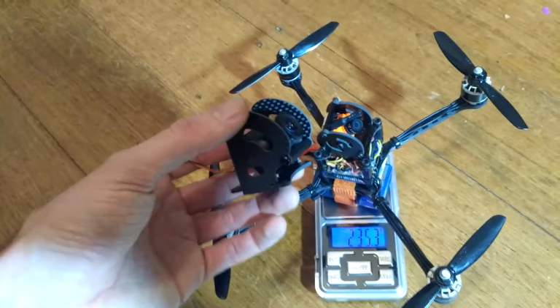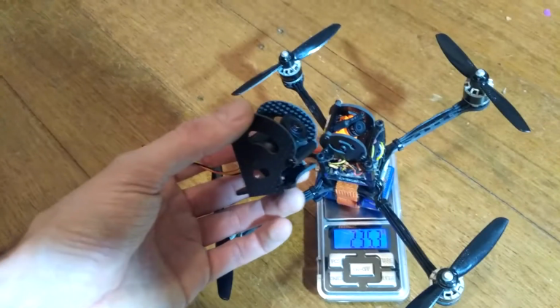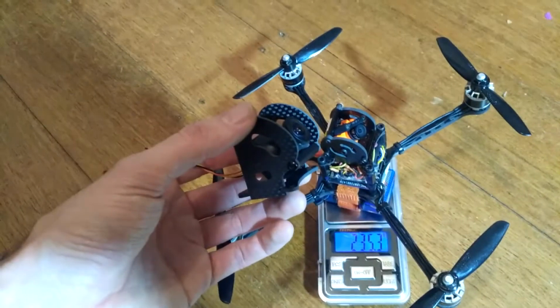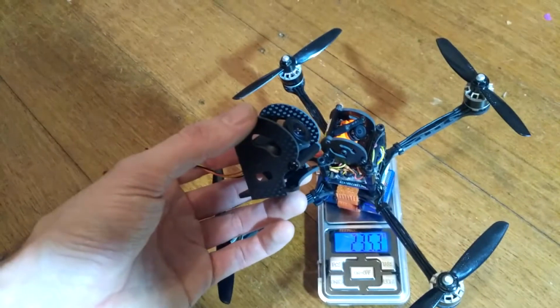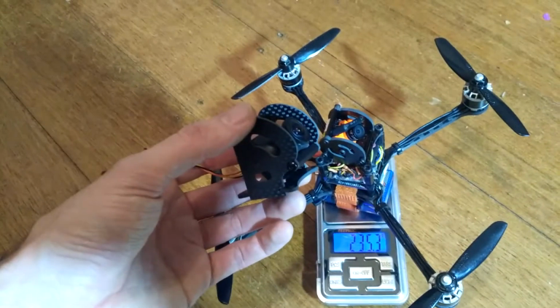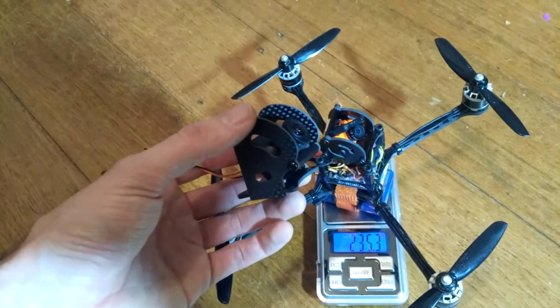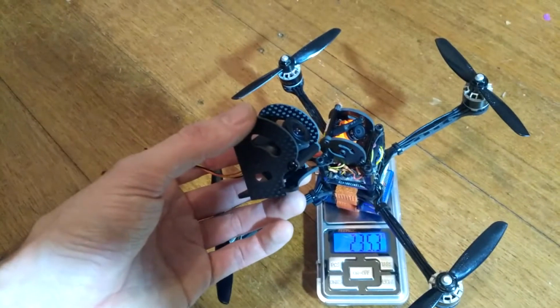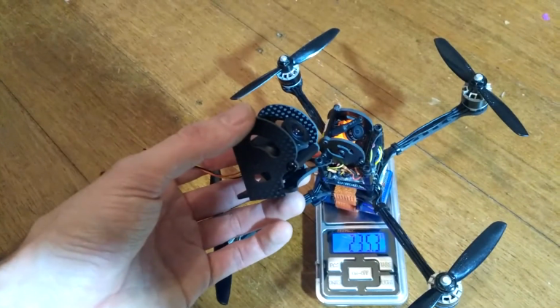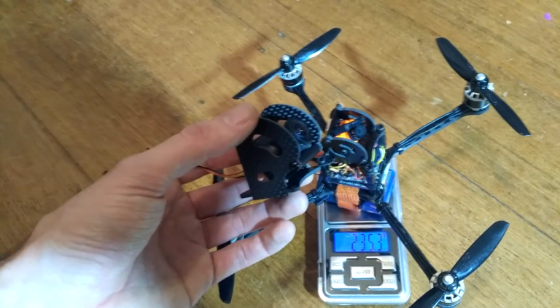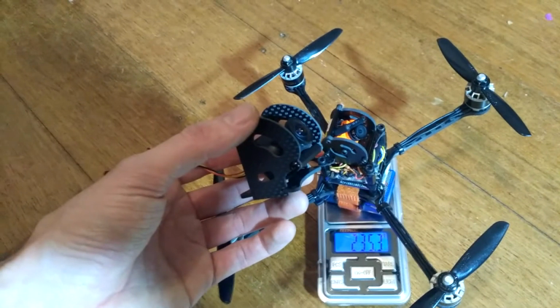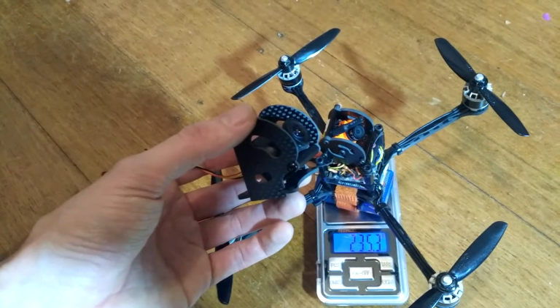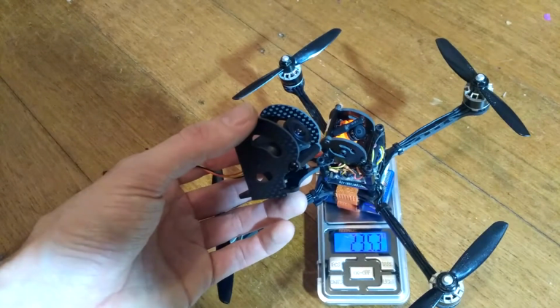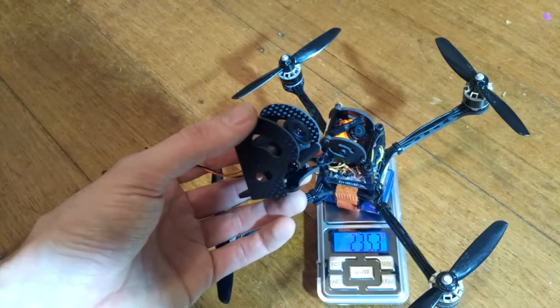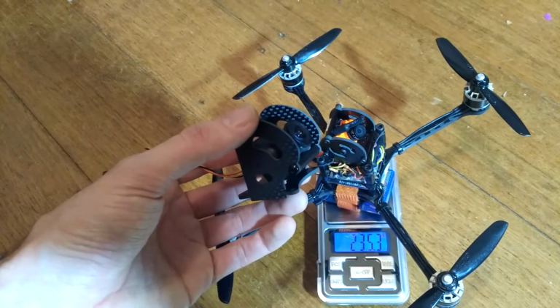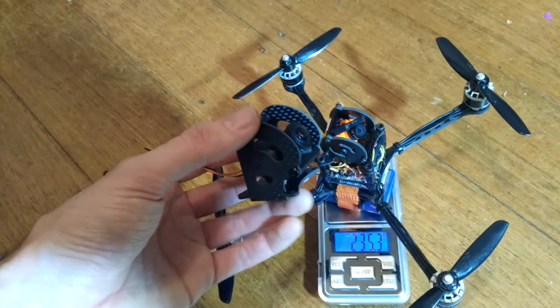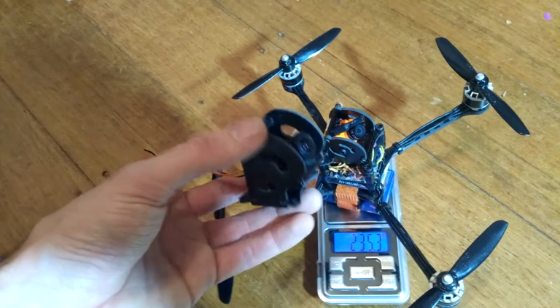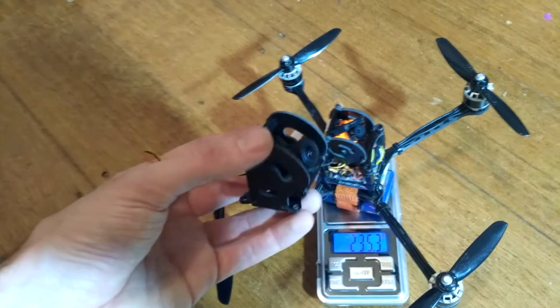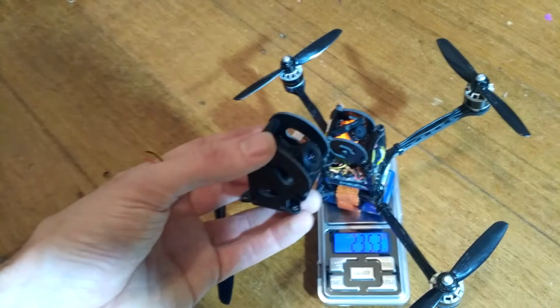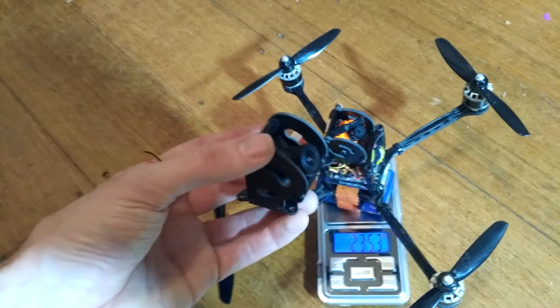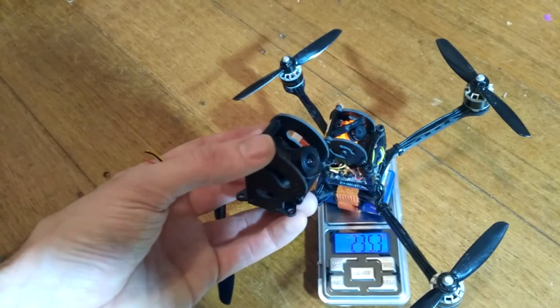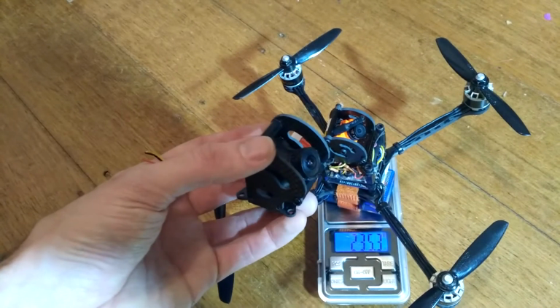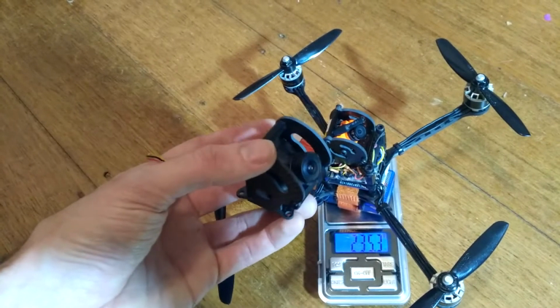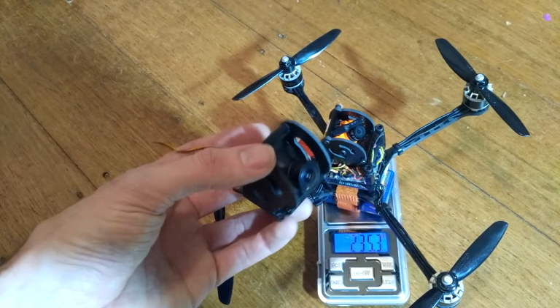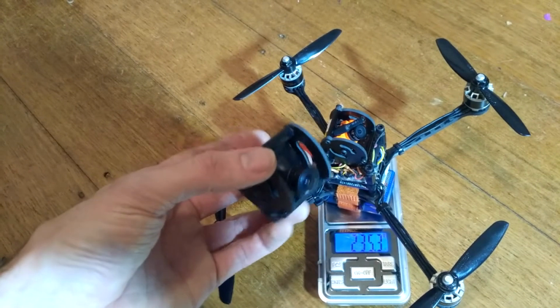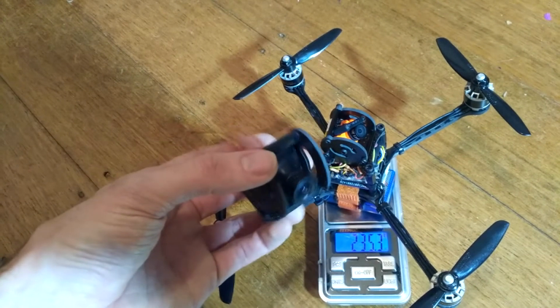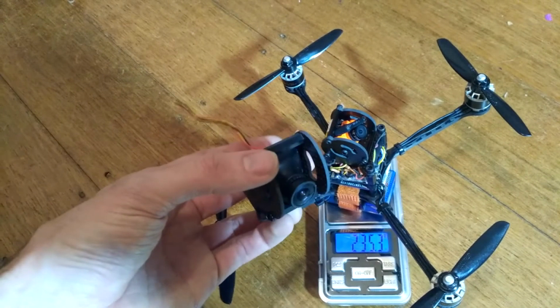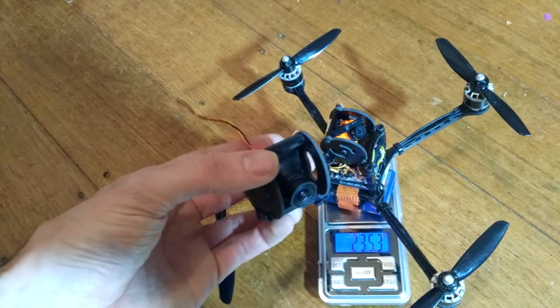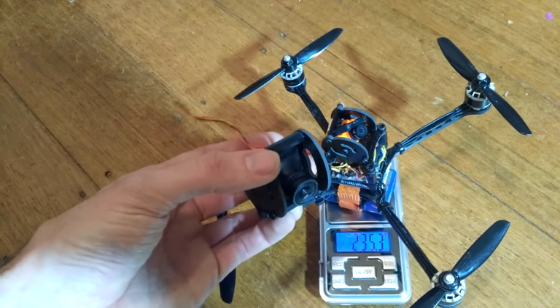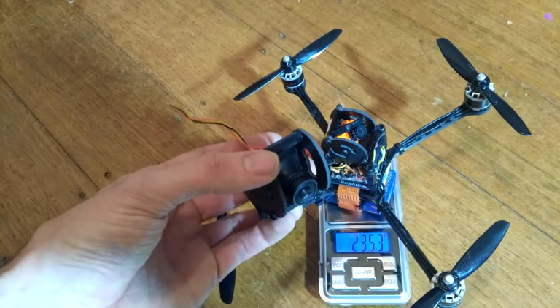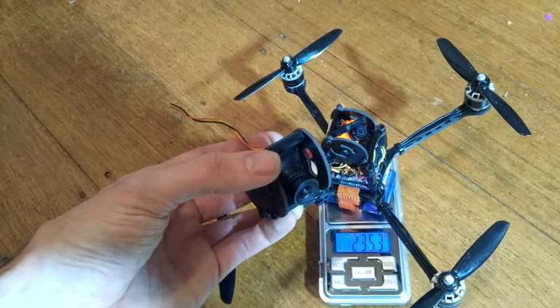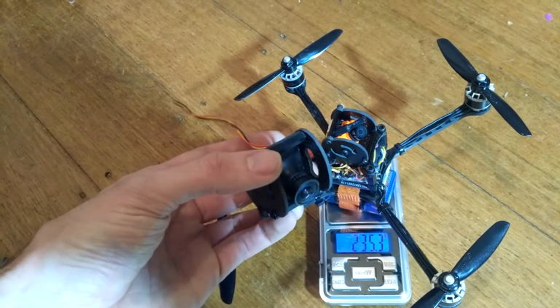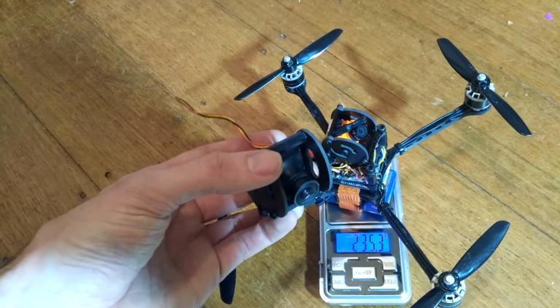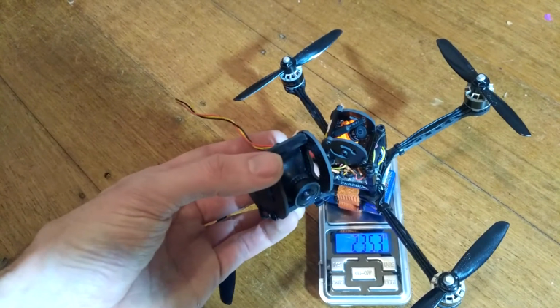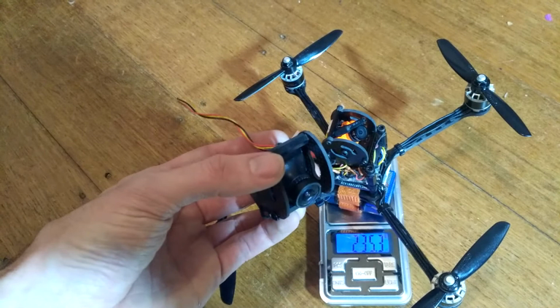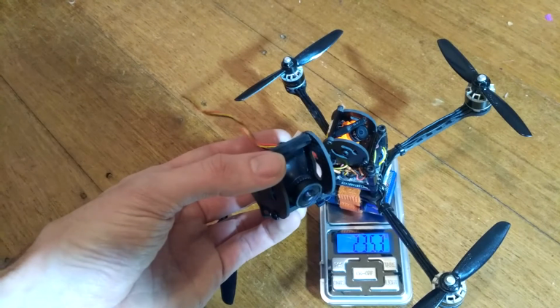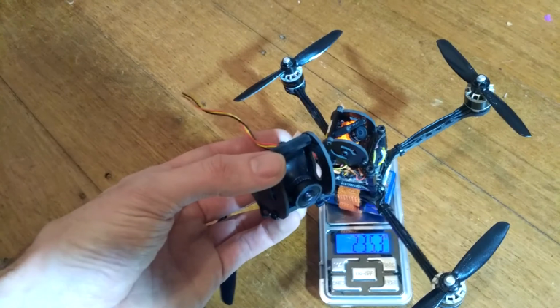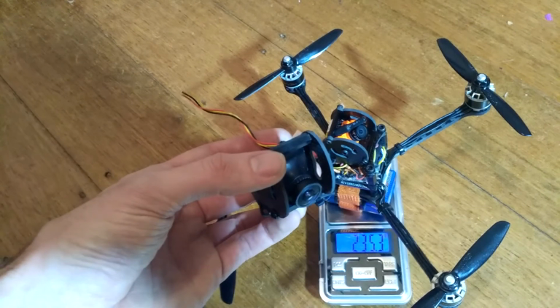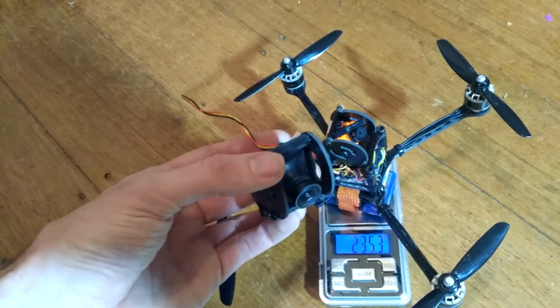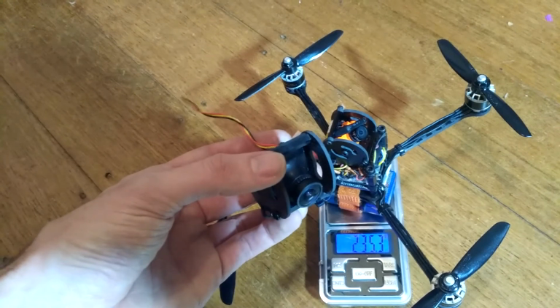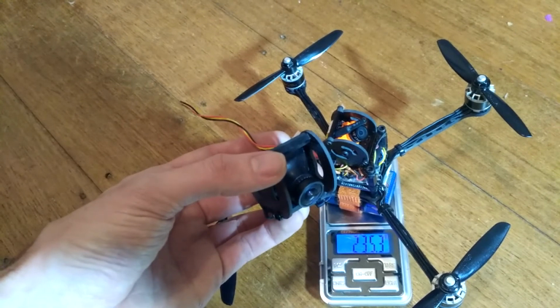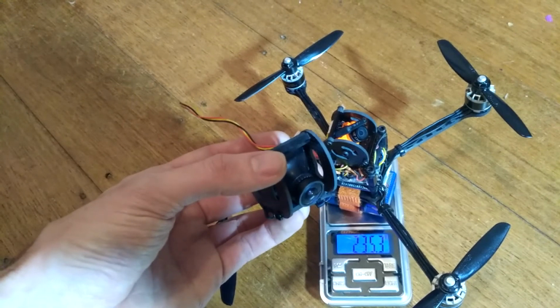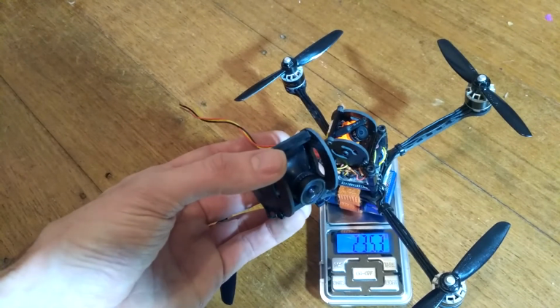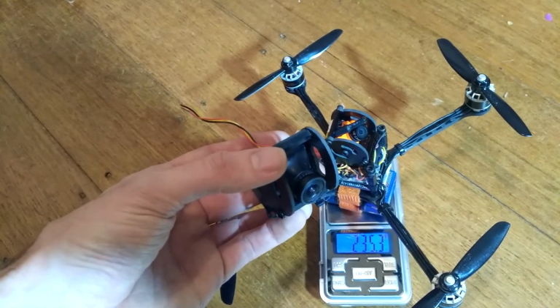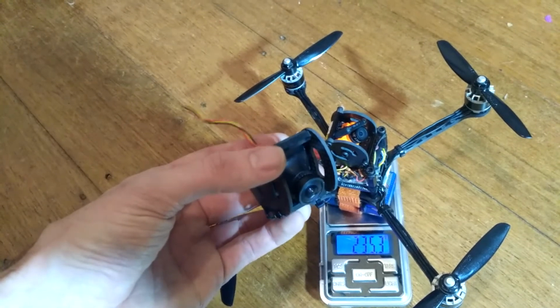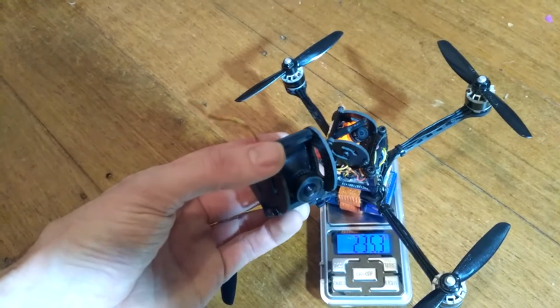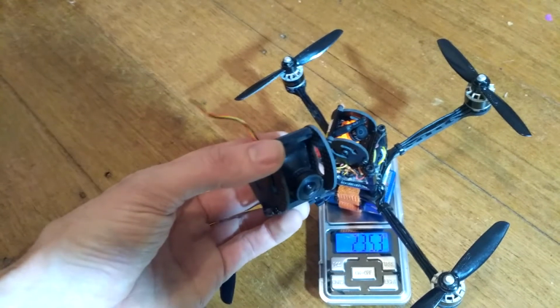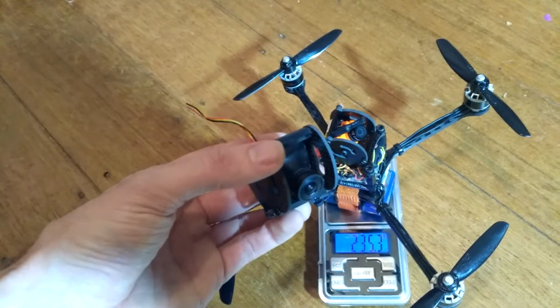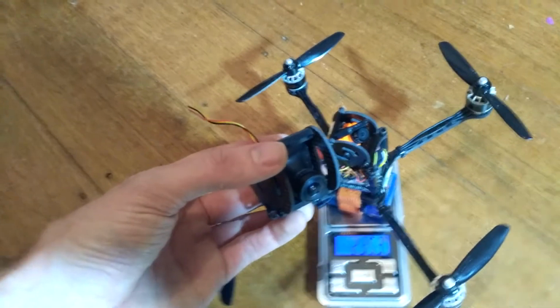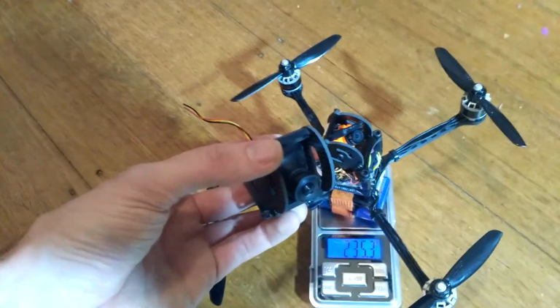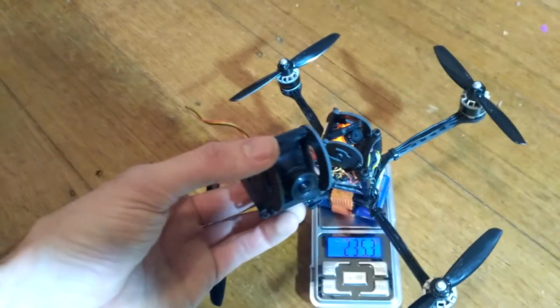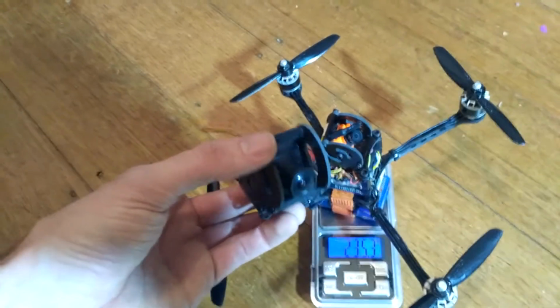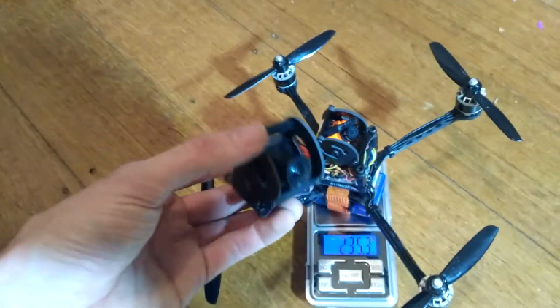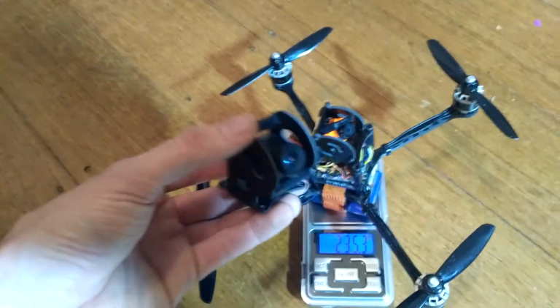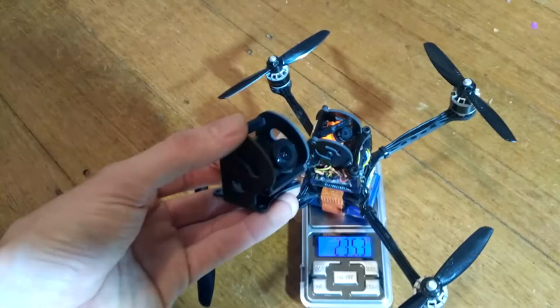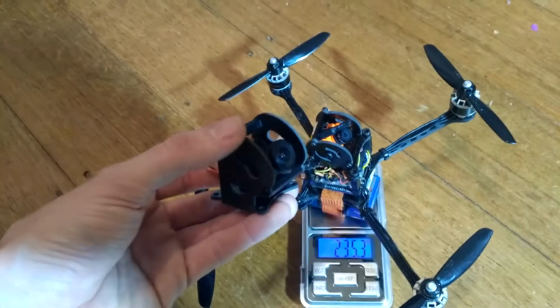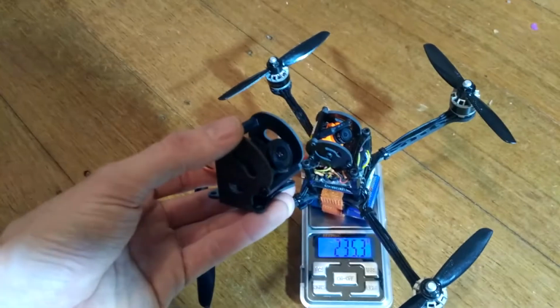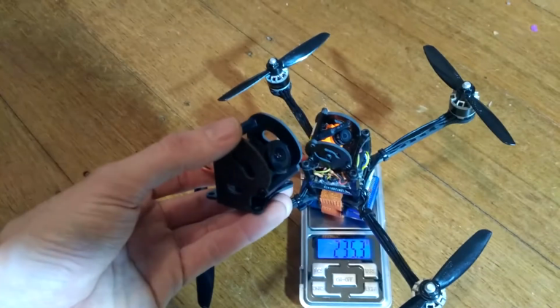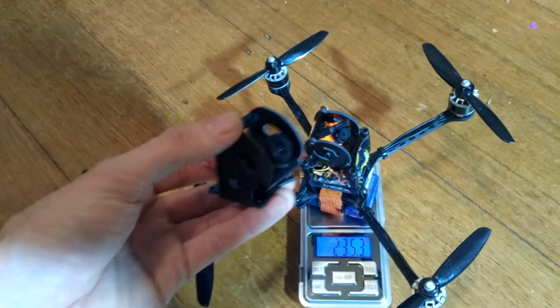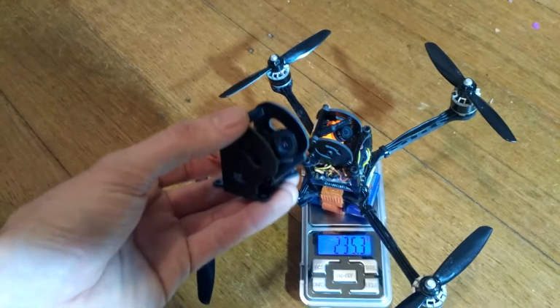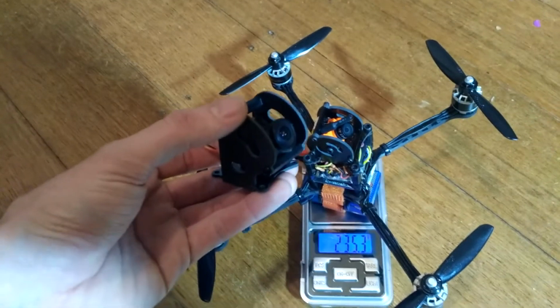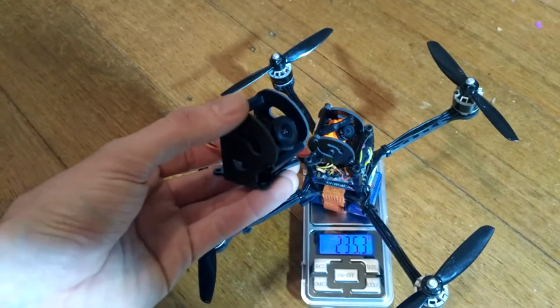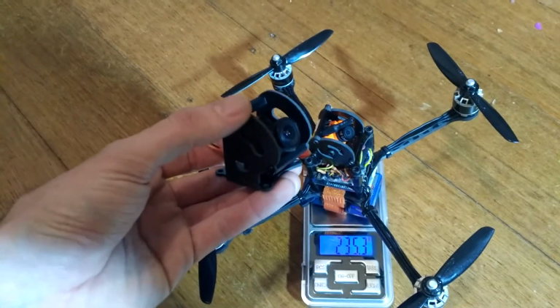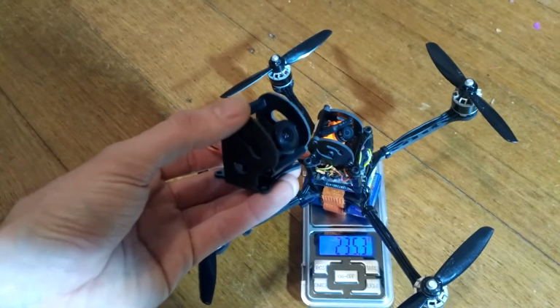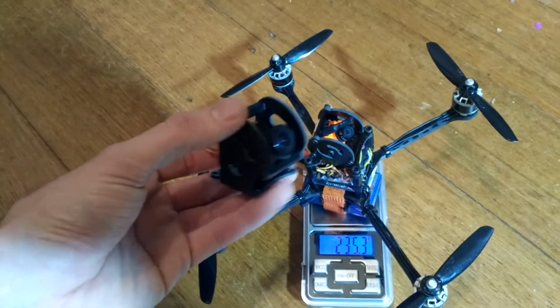If anyone wants to buy these camera mounts, I'll put a link in the description below to the Armiton page. Thanks for watching guys.